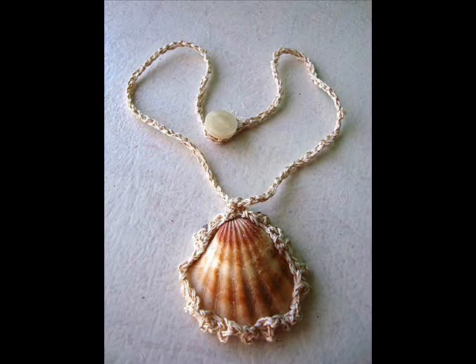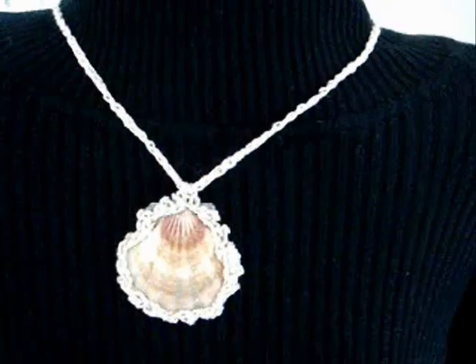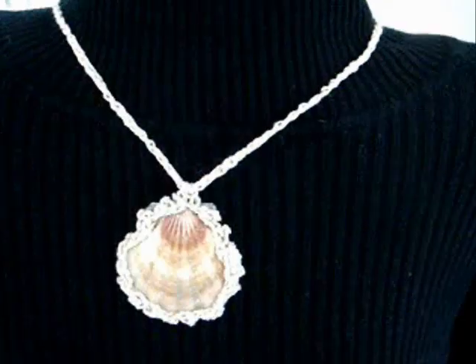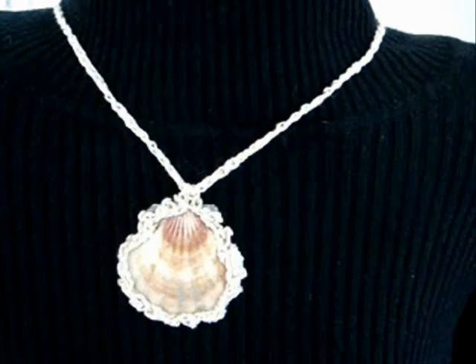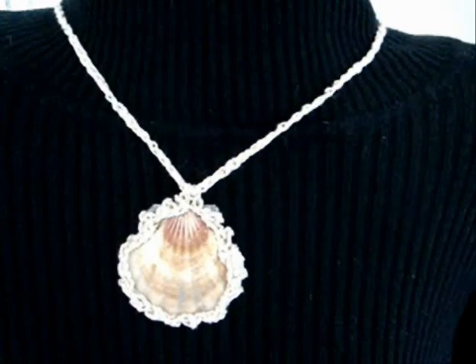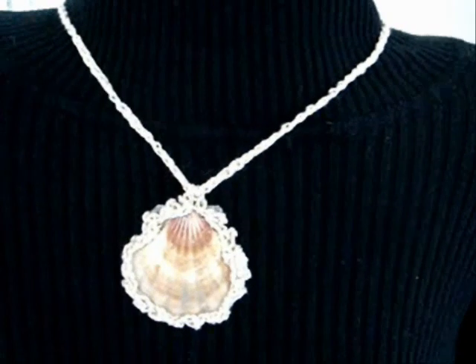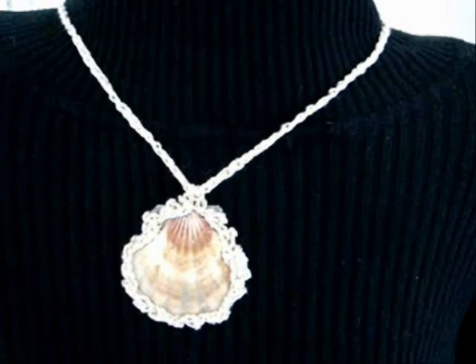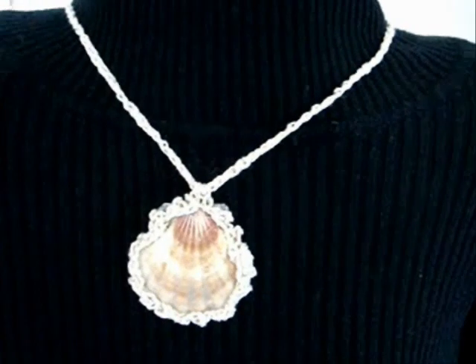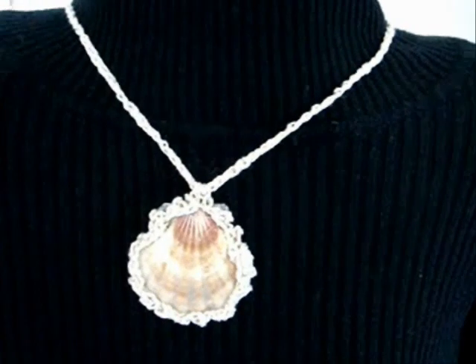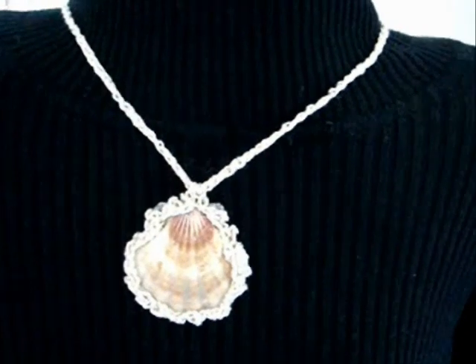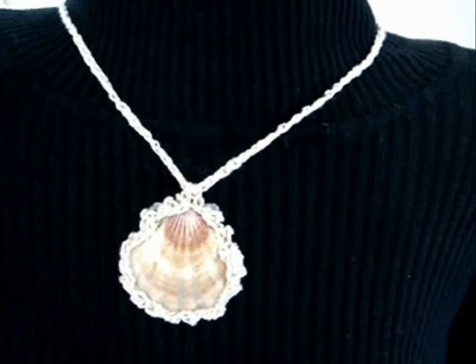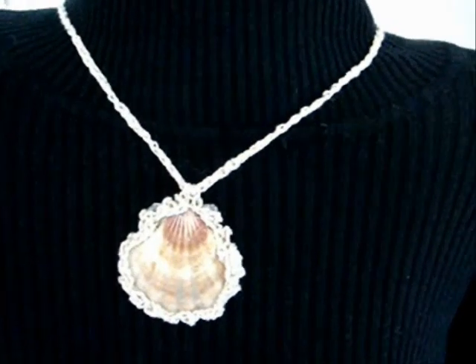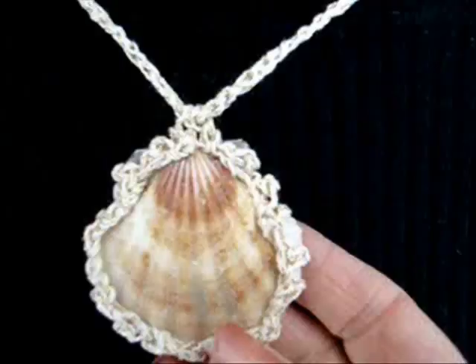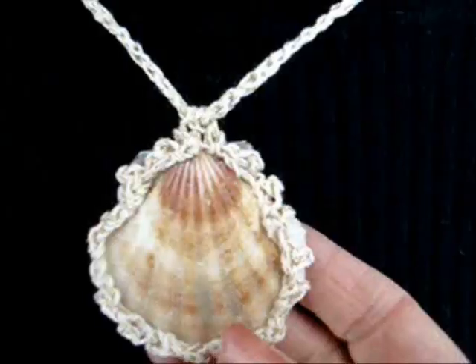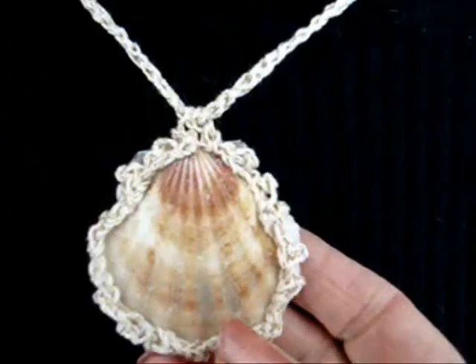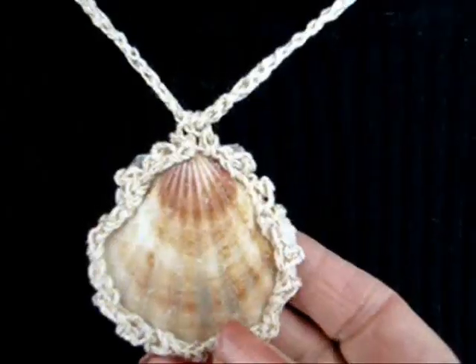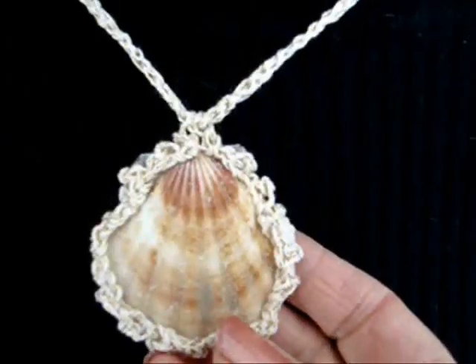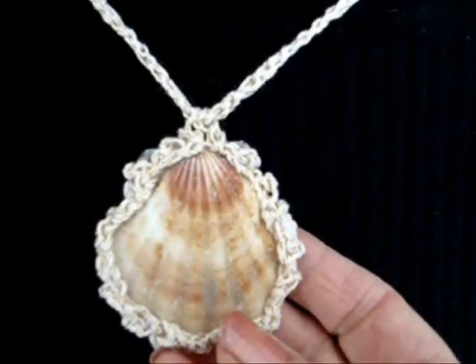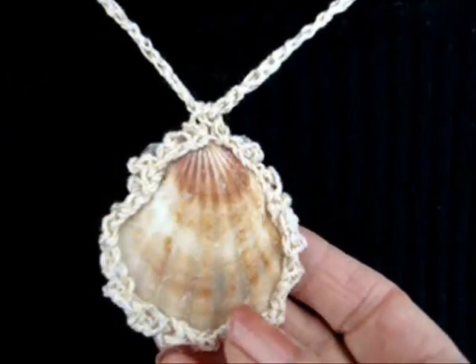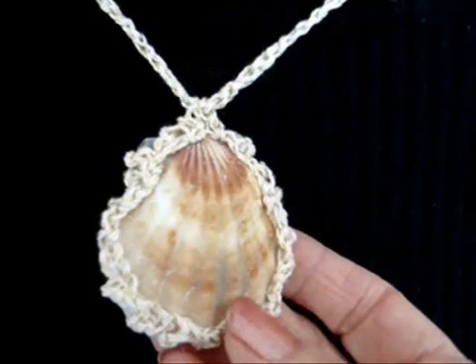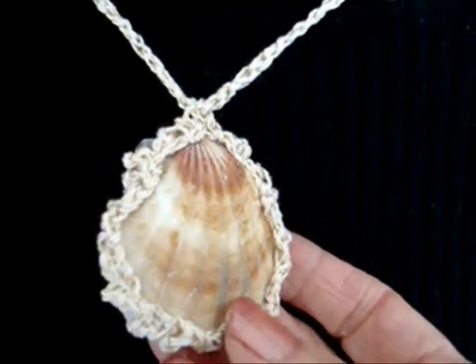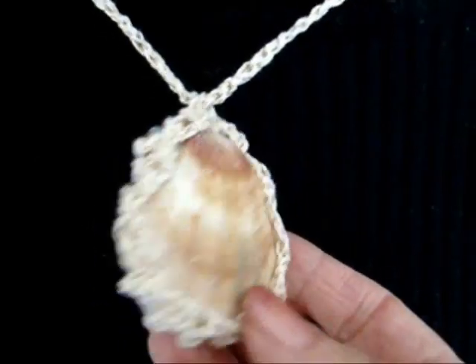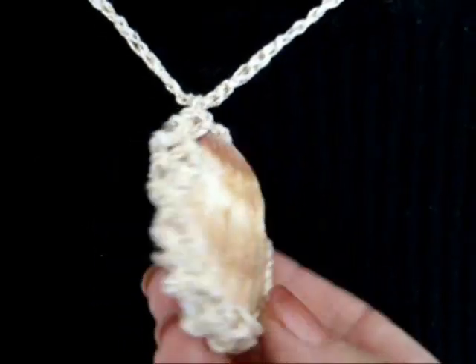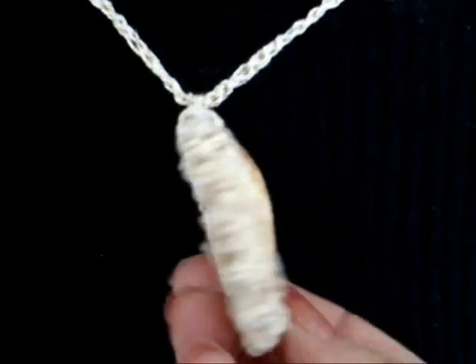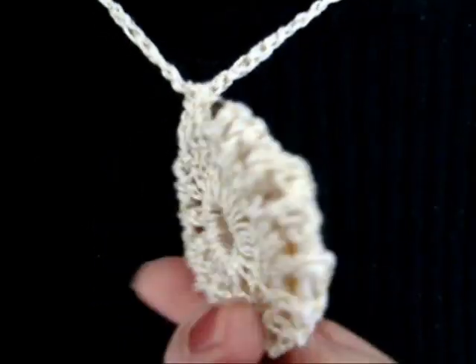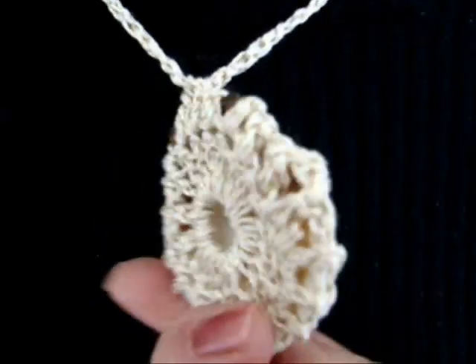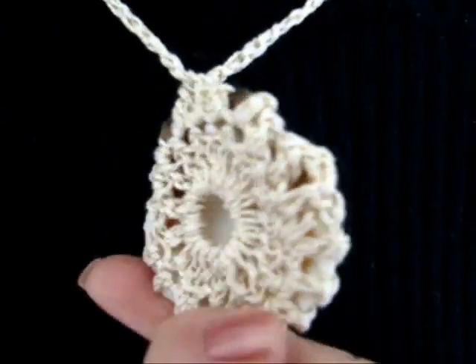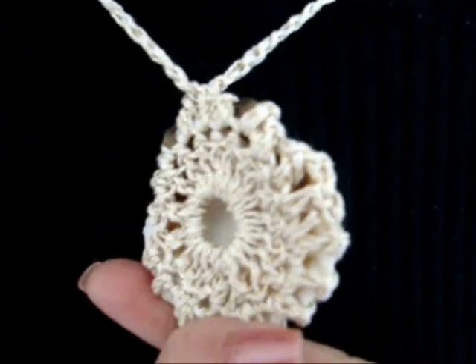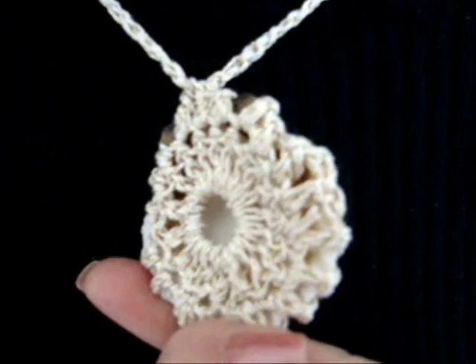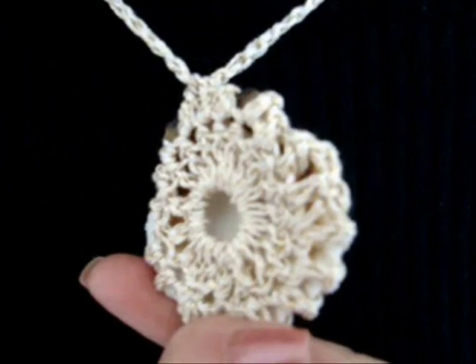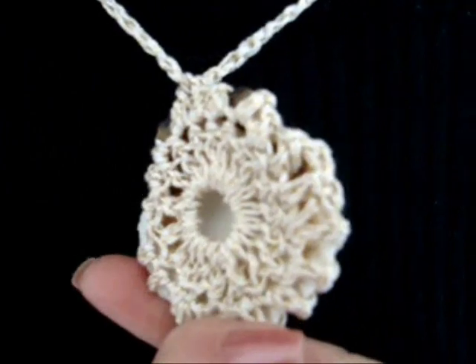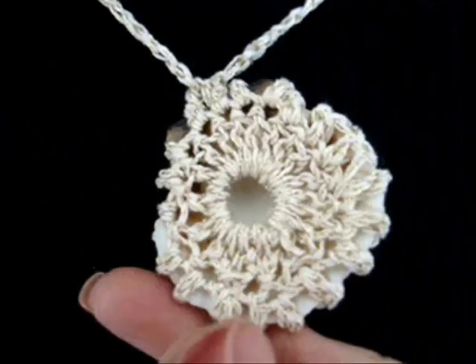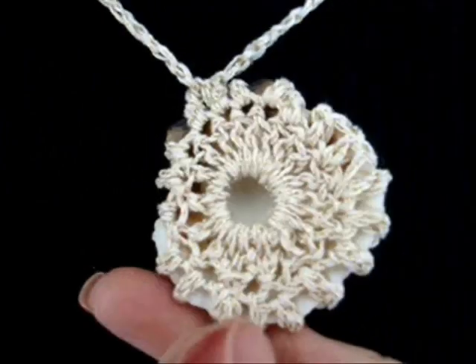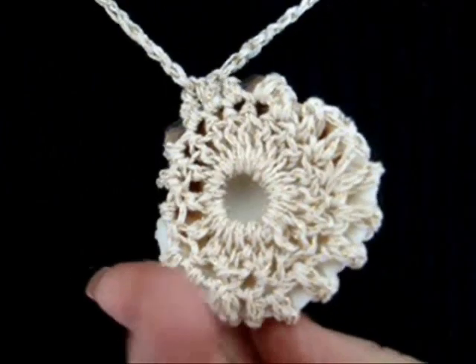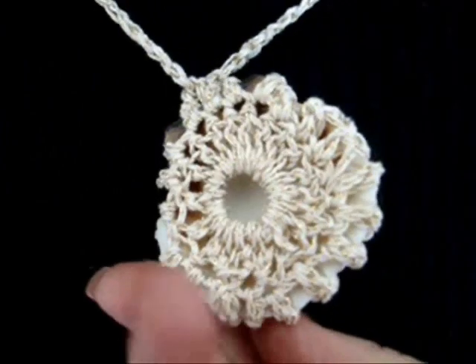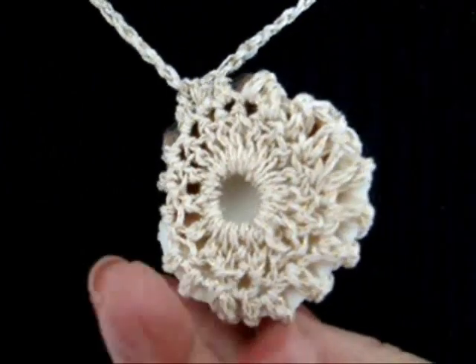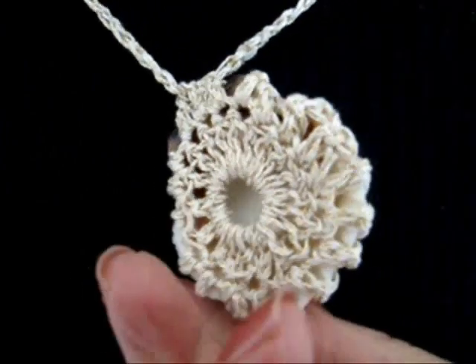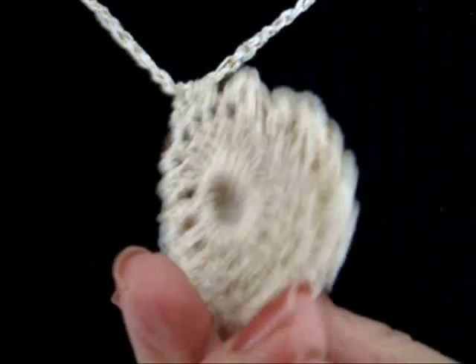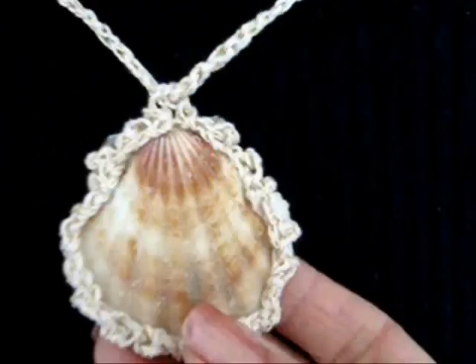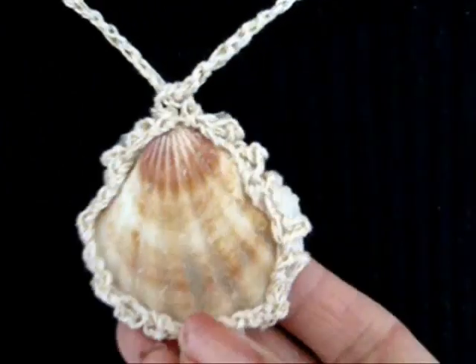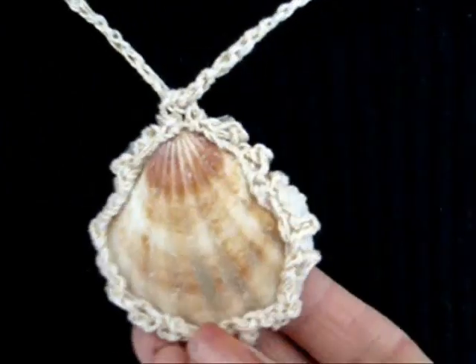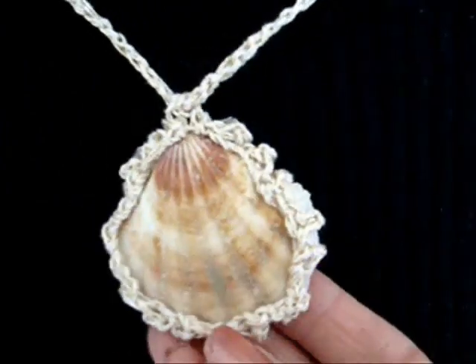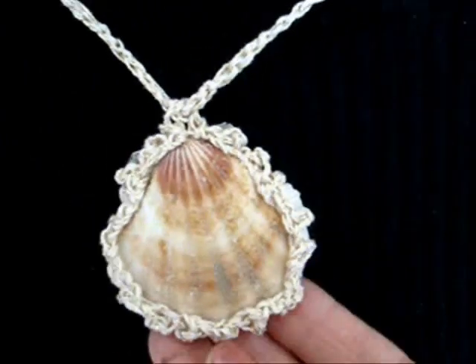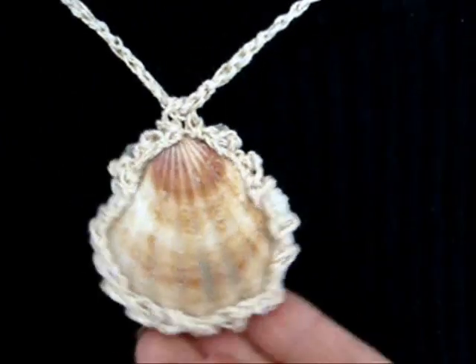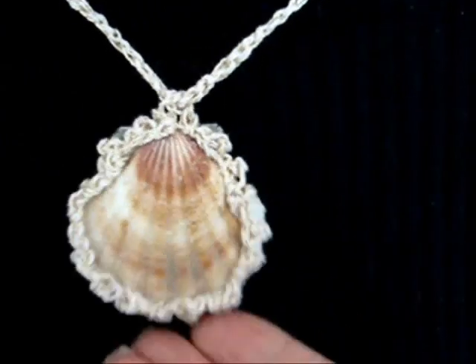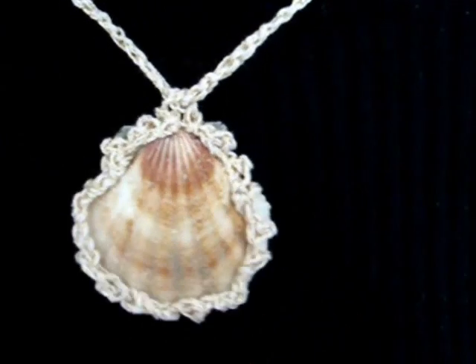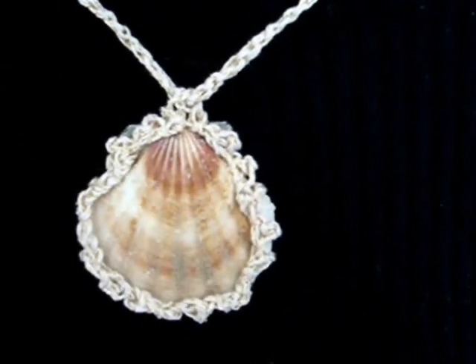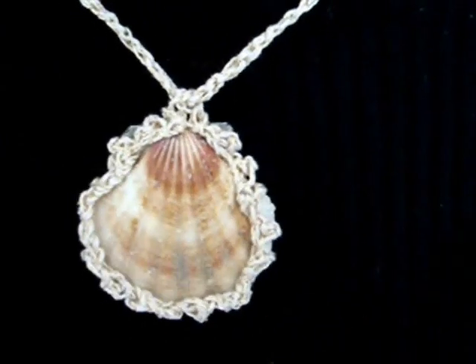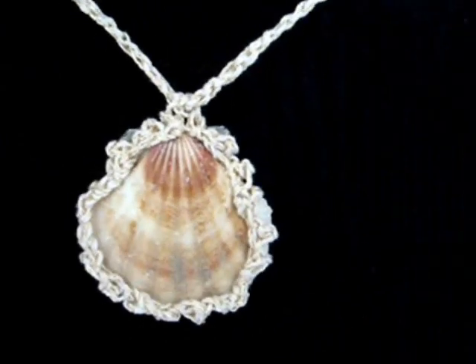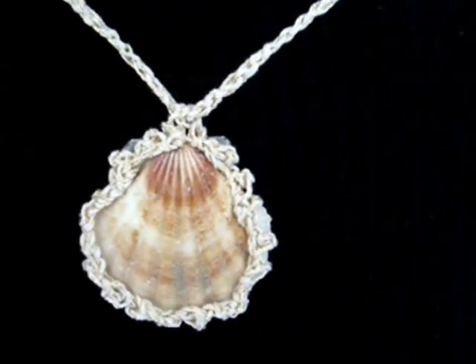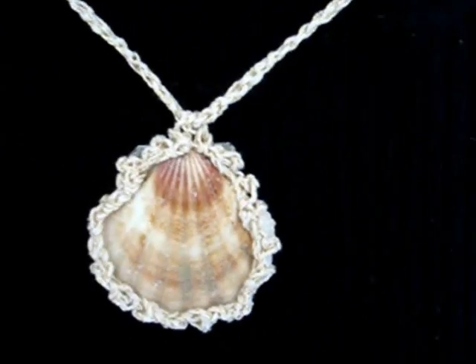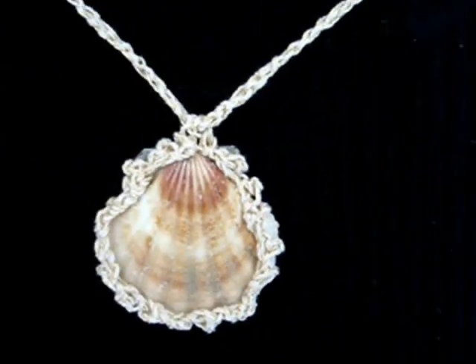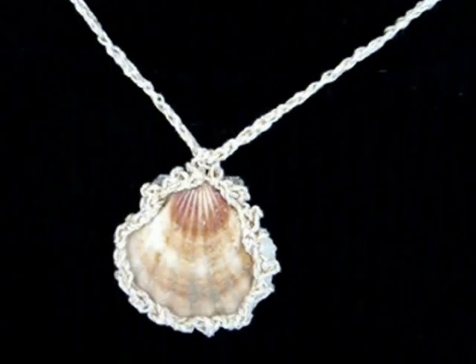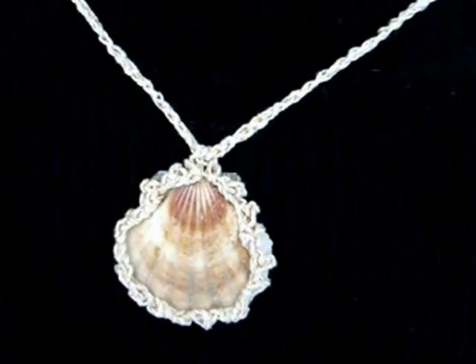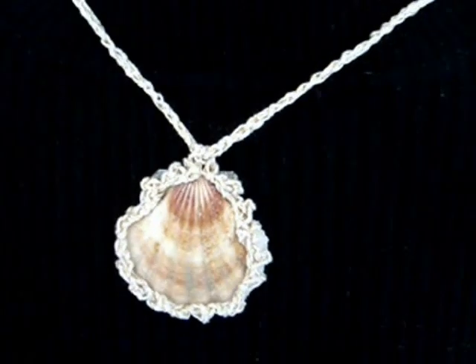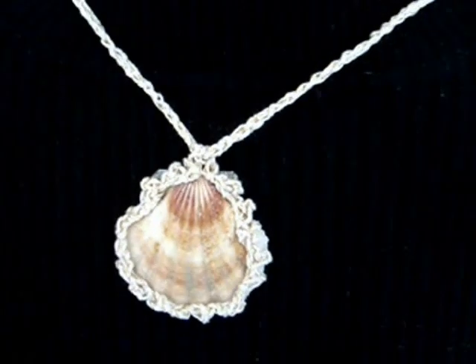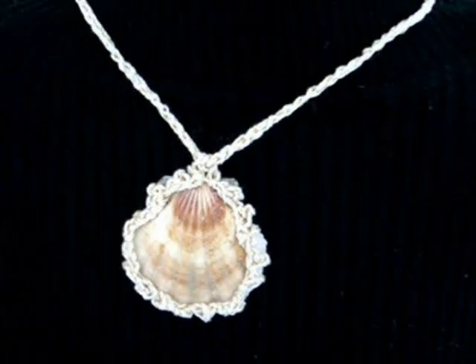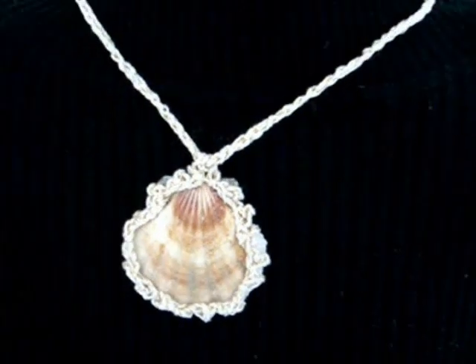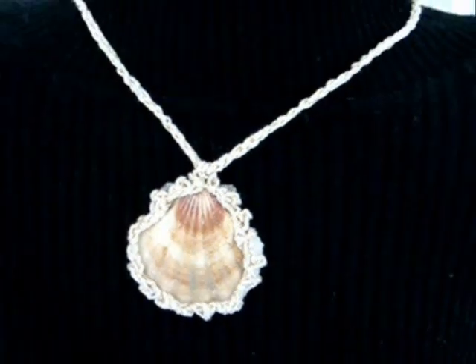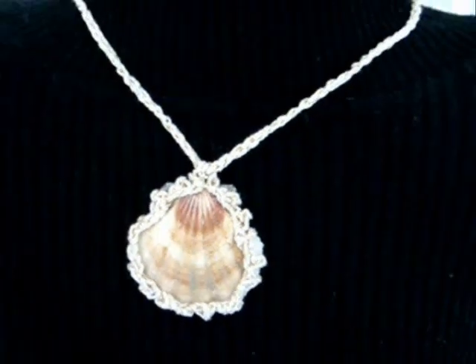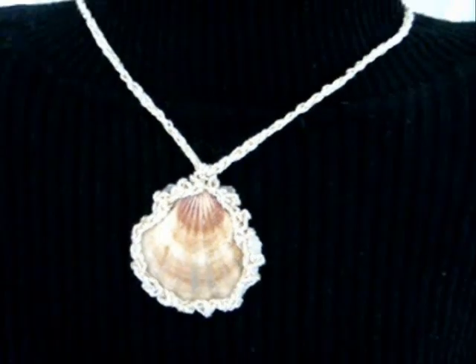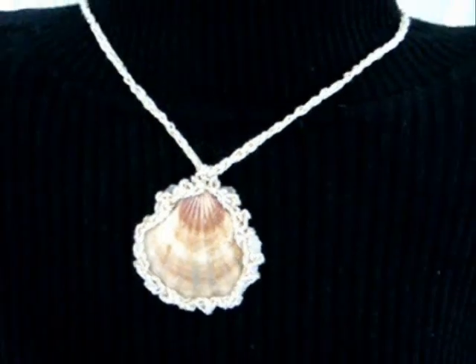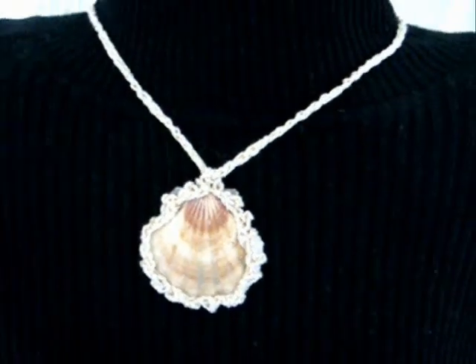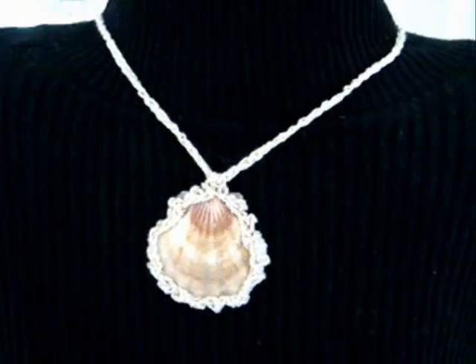Hi everyone, this is Emmy. Today I'm going to show you how you can make one of these caged seashell necklaces. So let's get started.